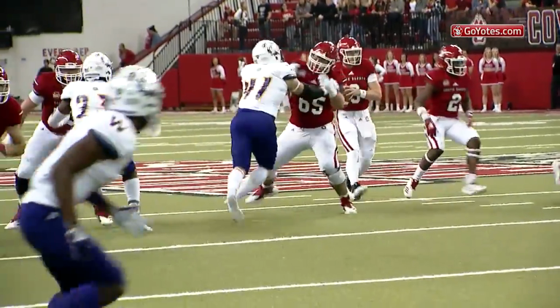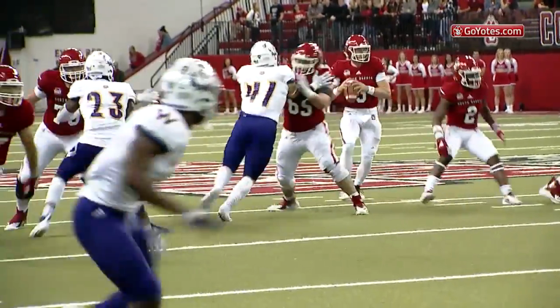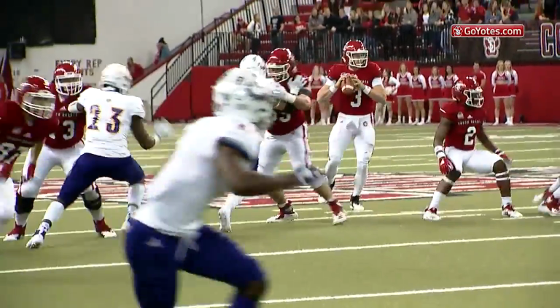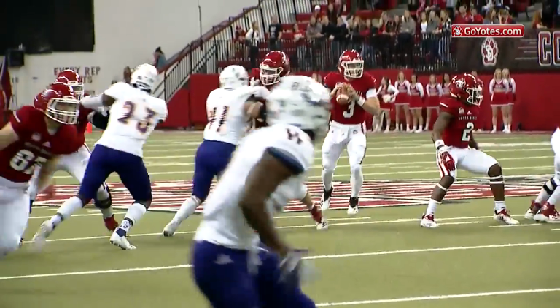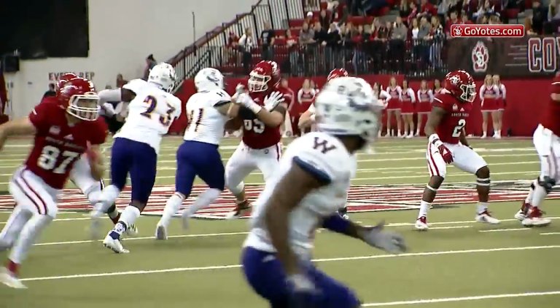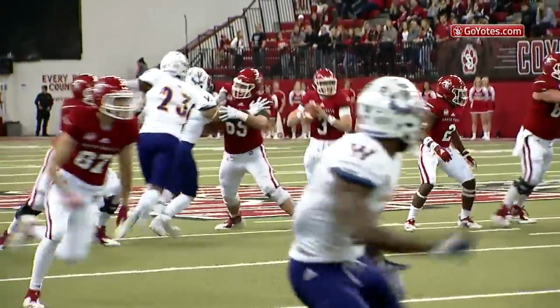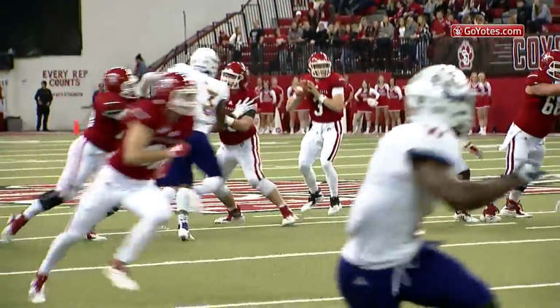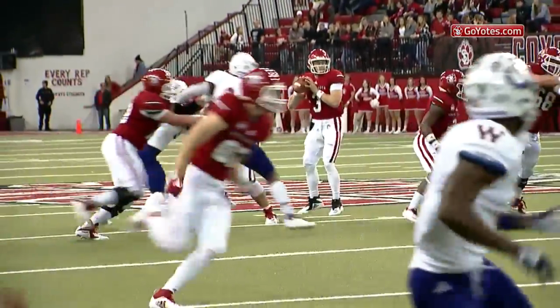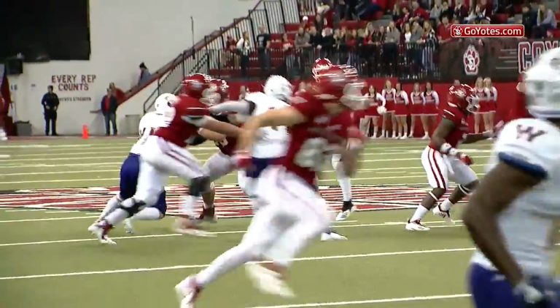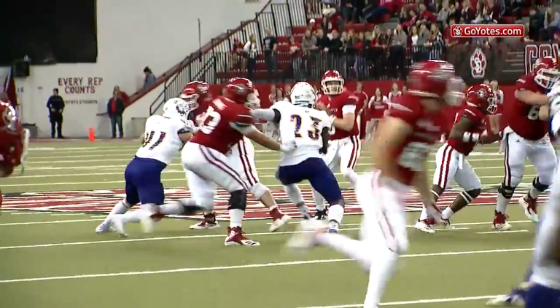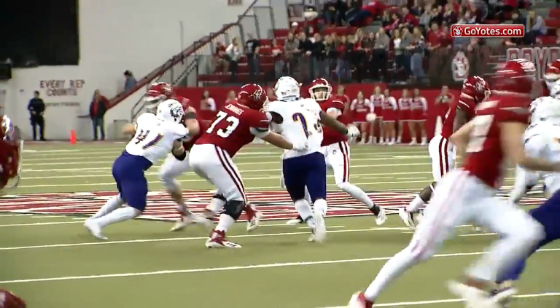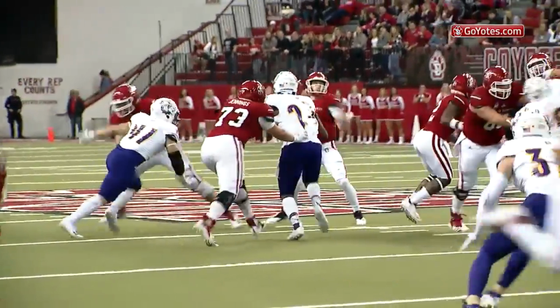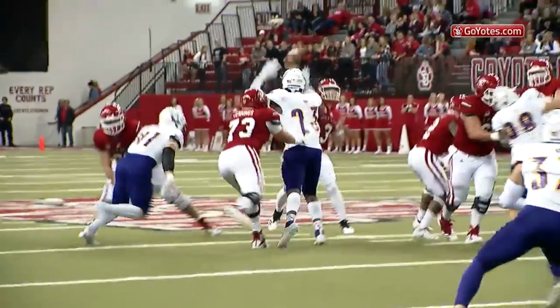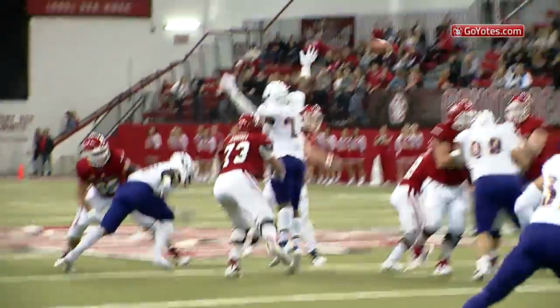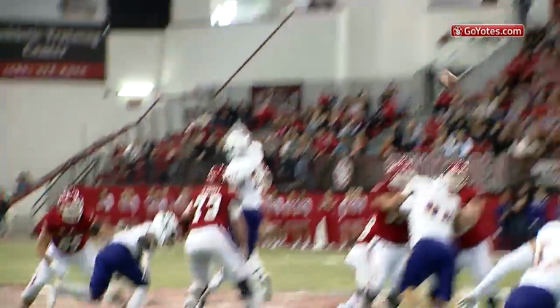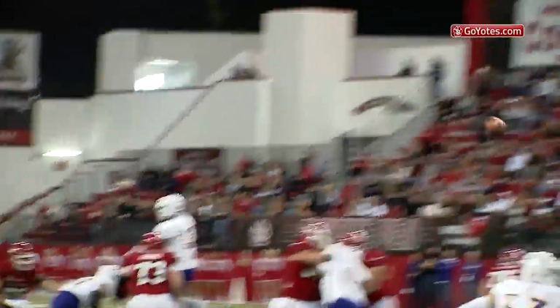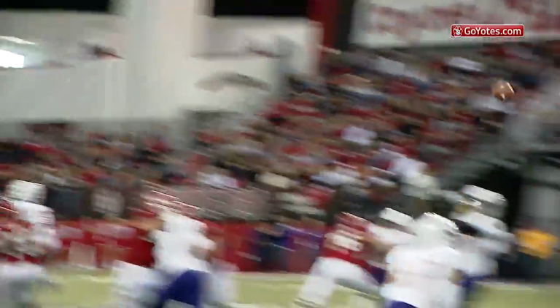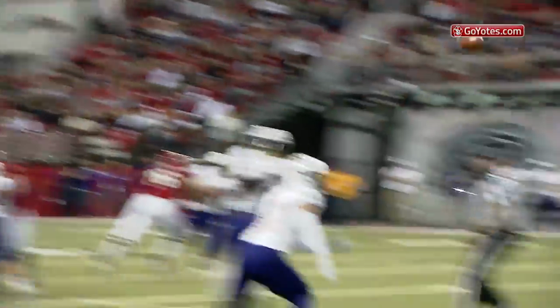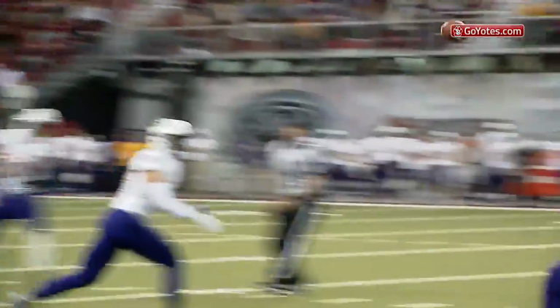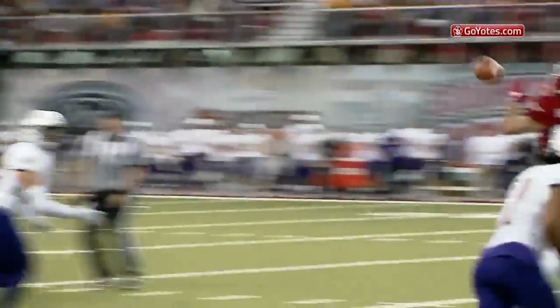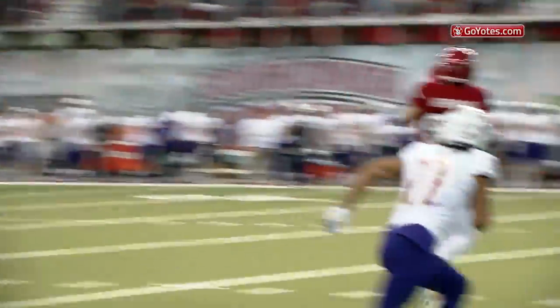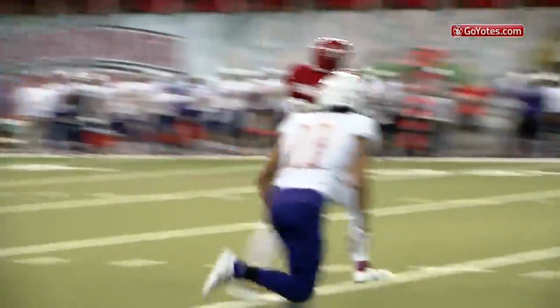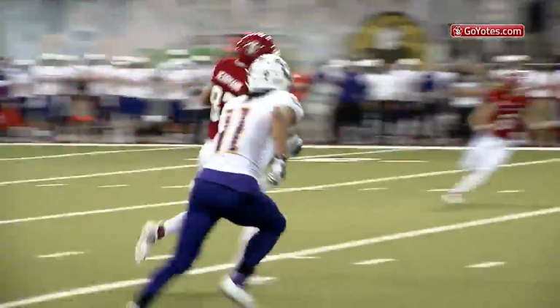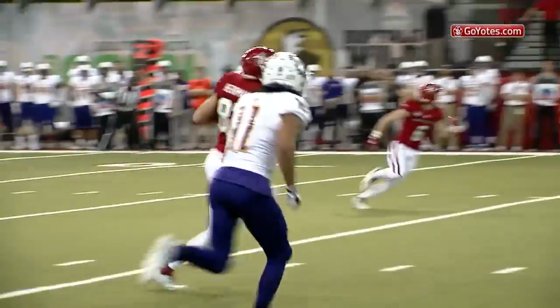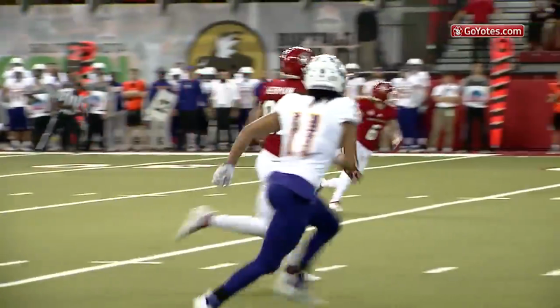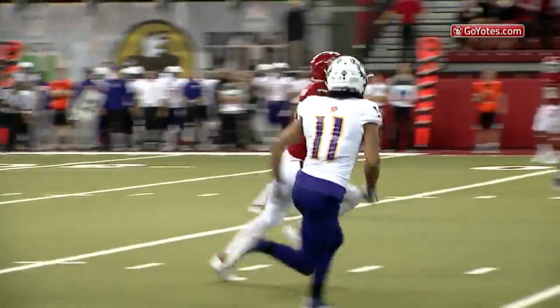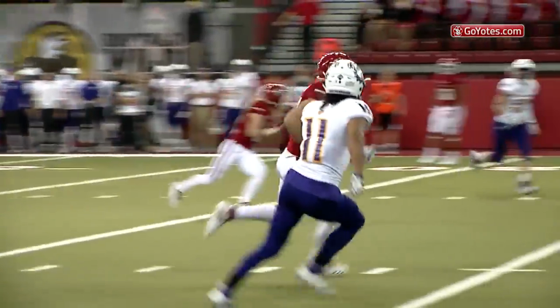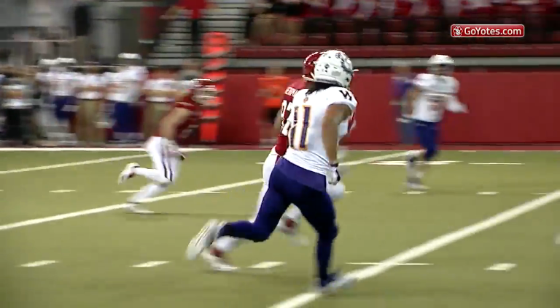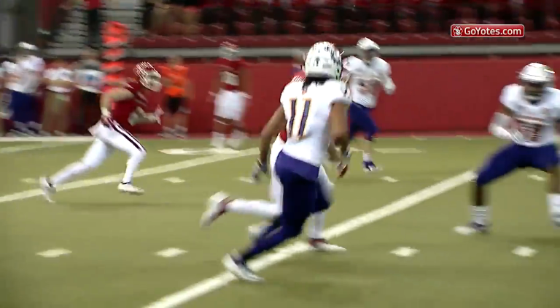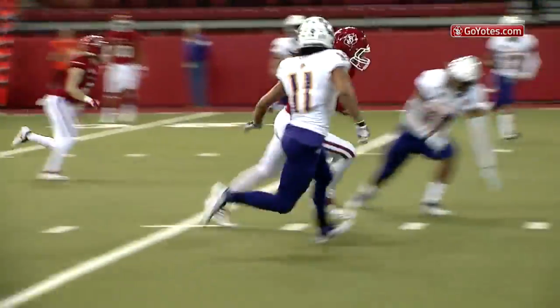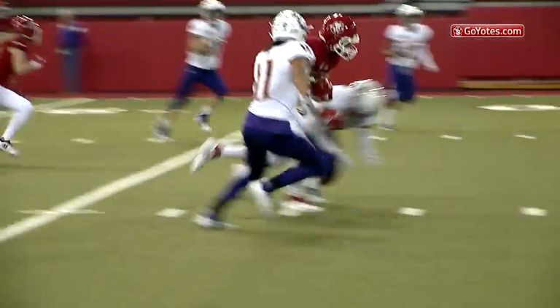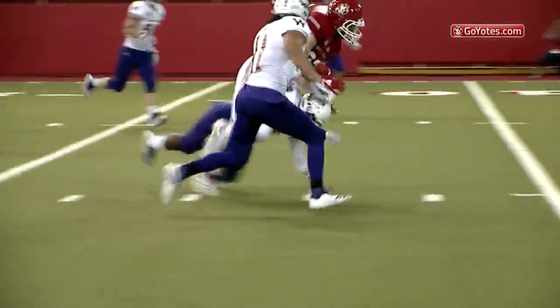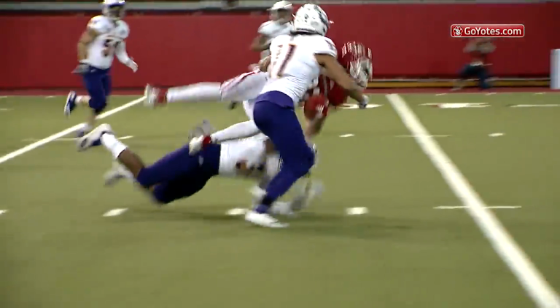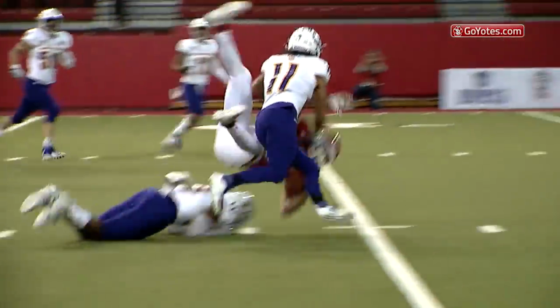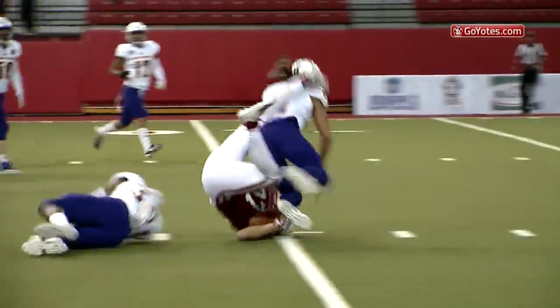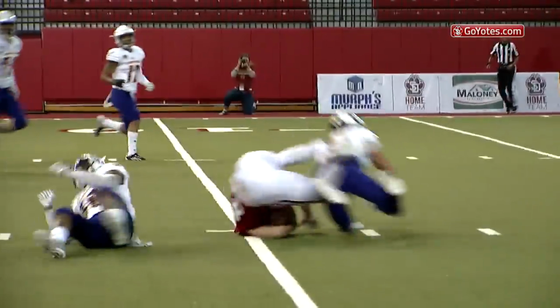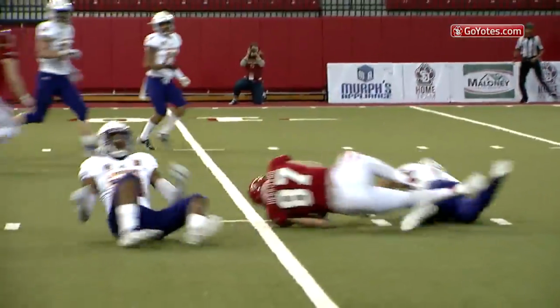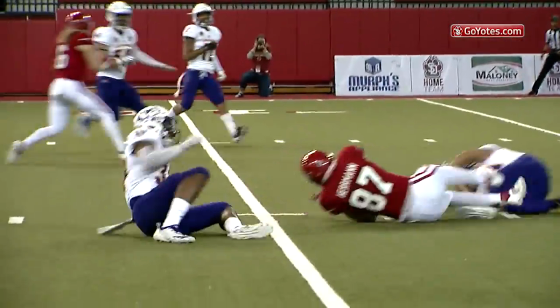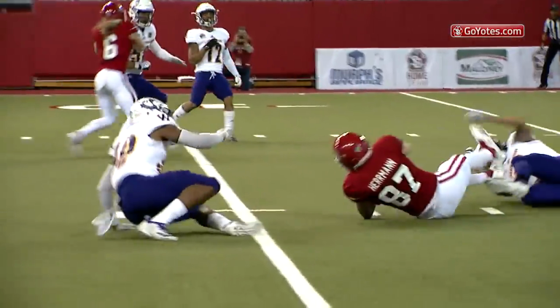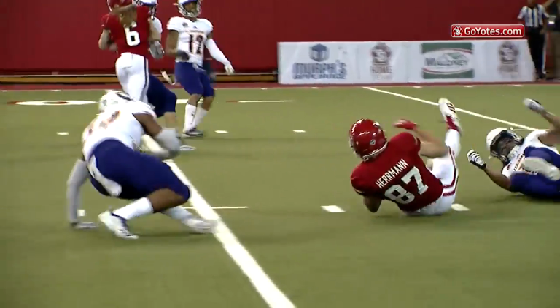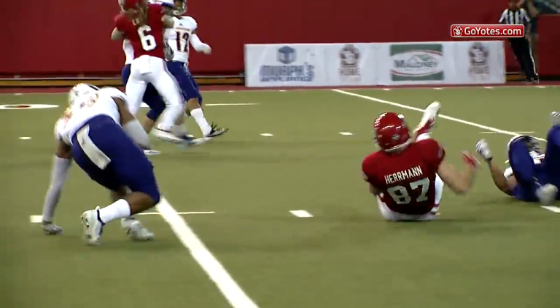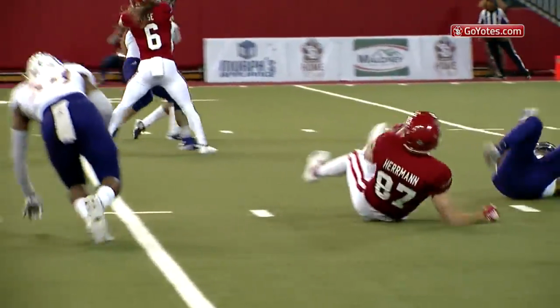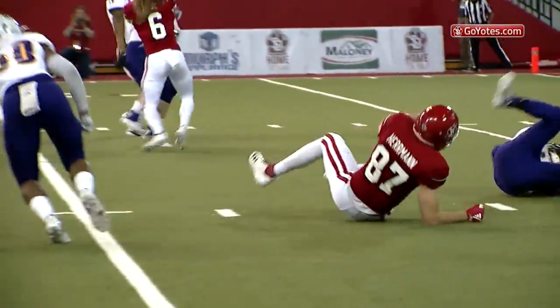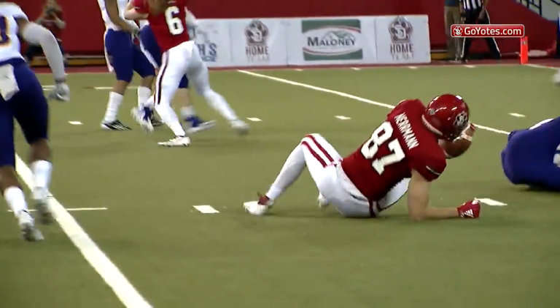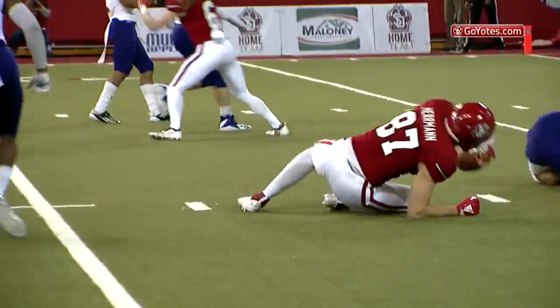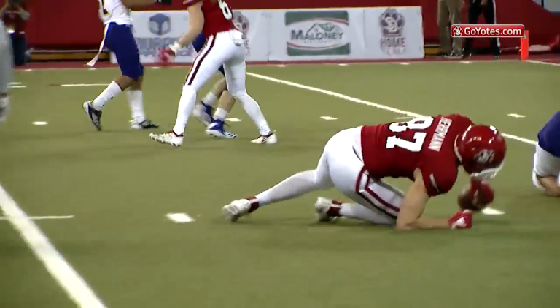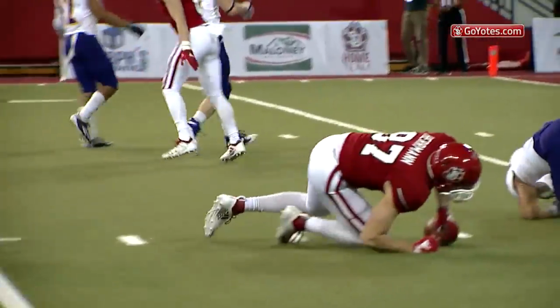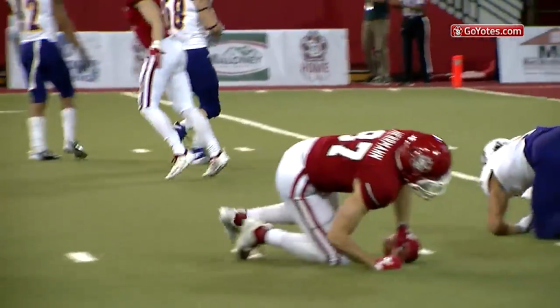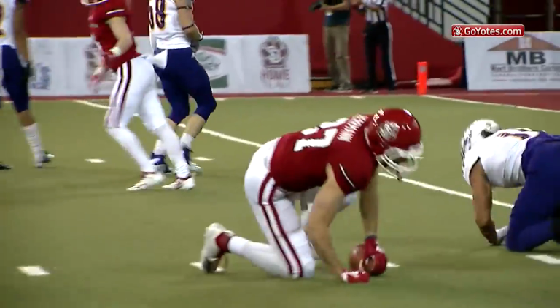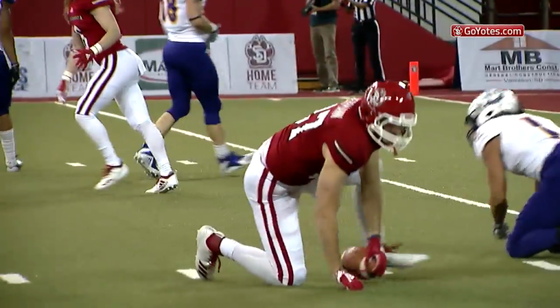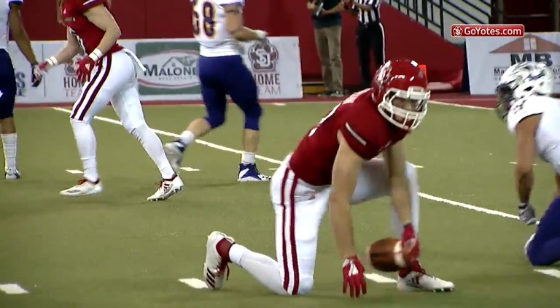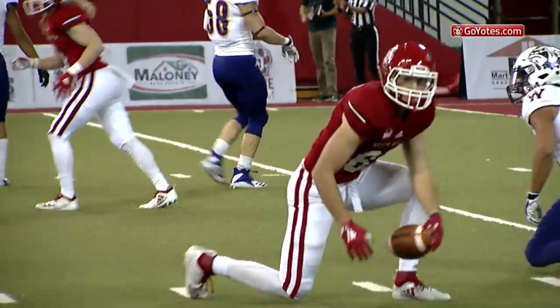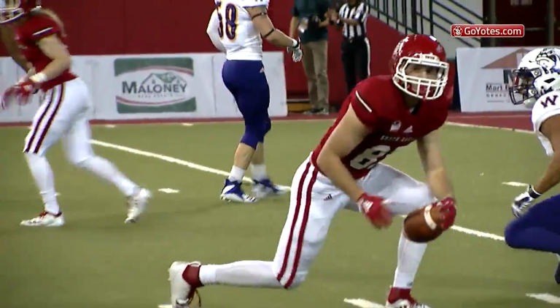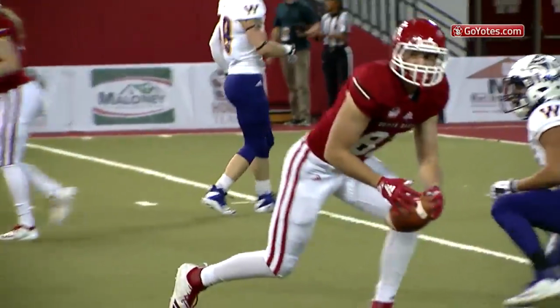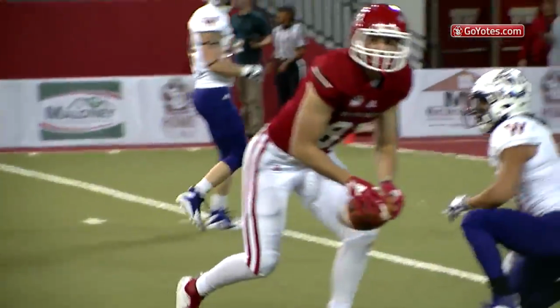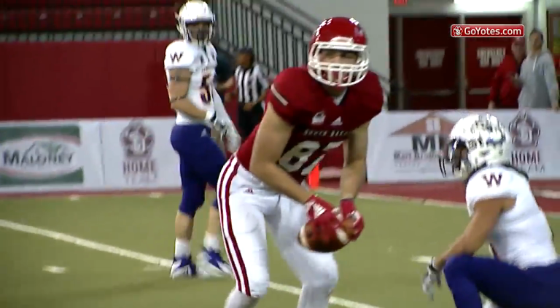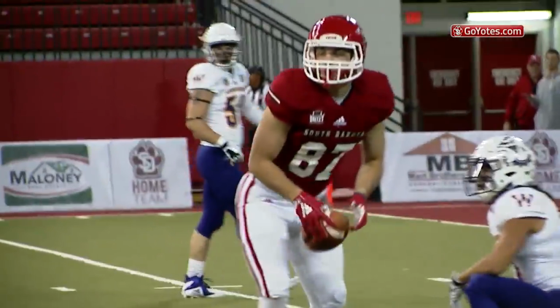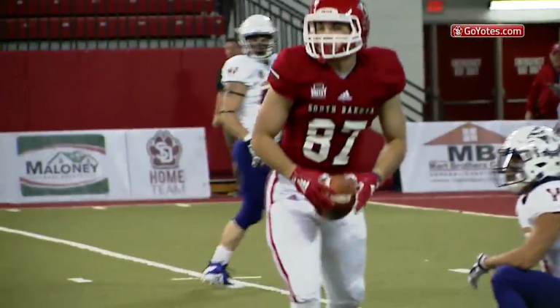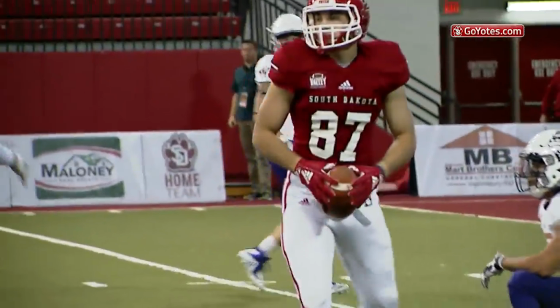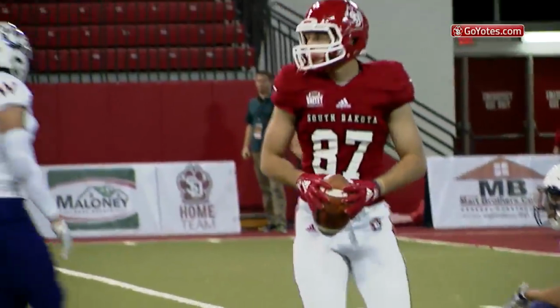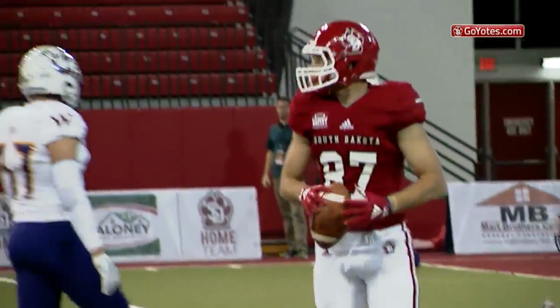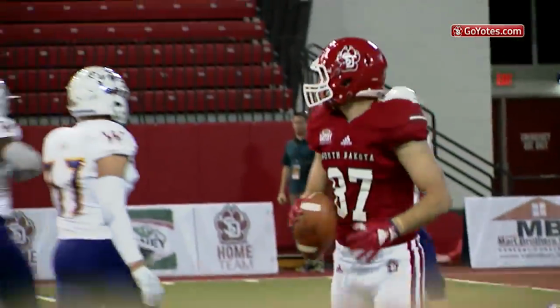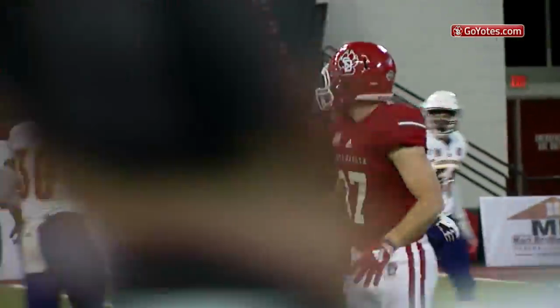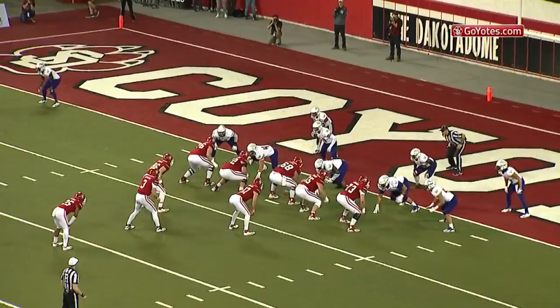Play-action fake. Simmons over the middle, he's got a man — and it's the tight end, Connor Herman, inside the 10, down to the 9-yard line.